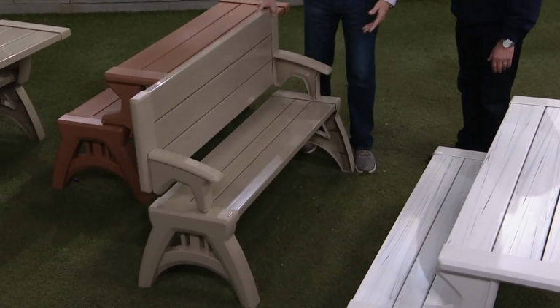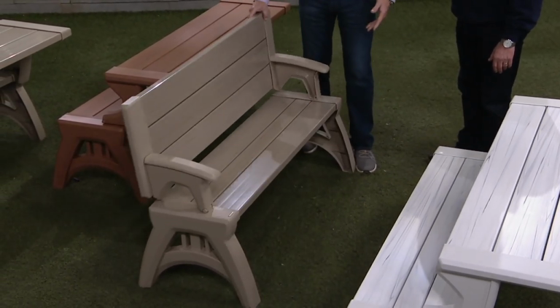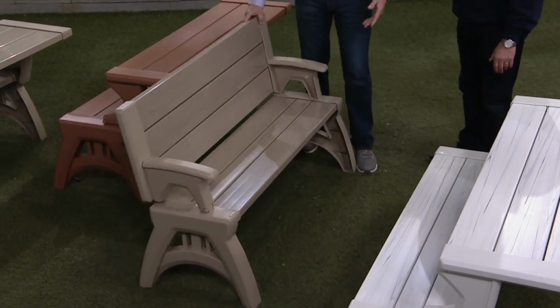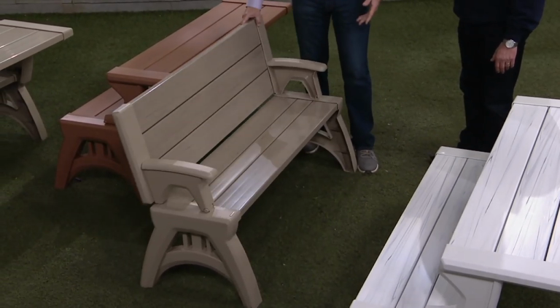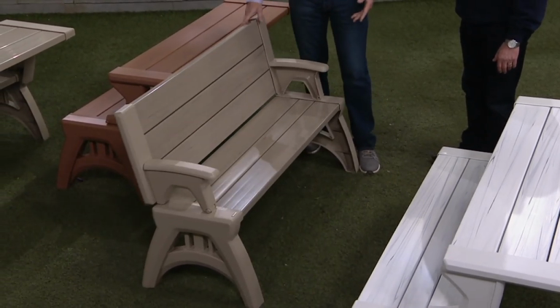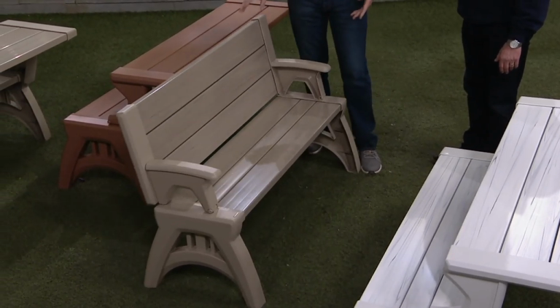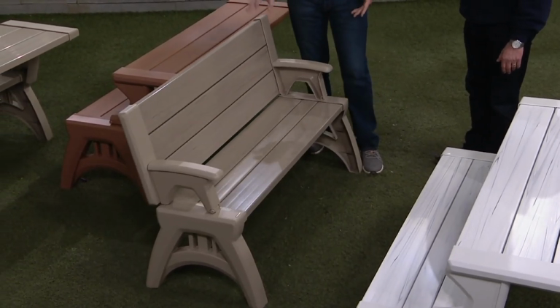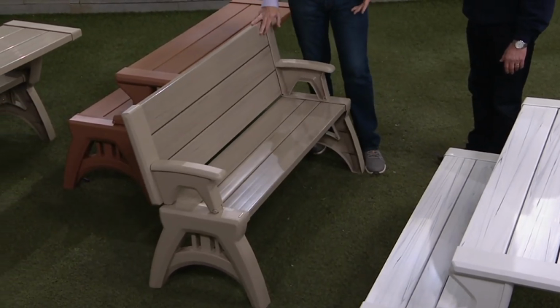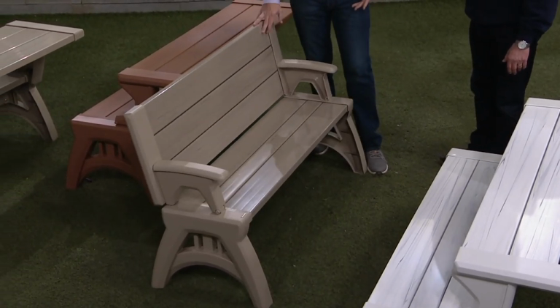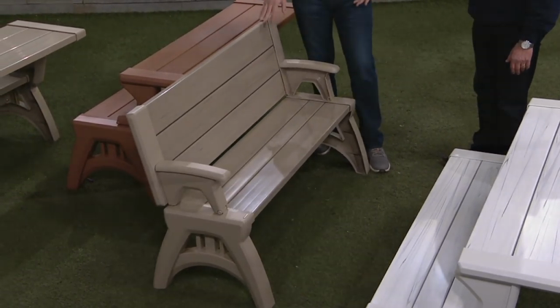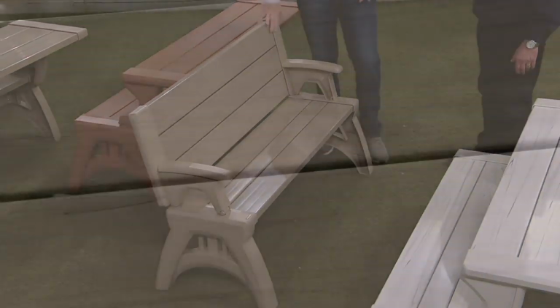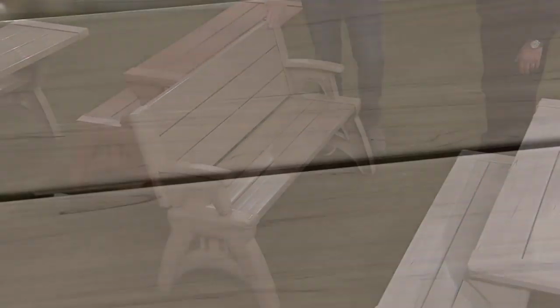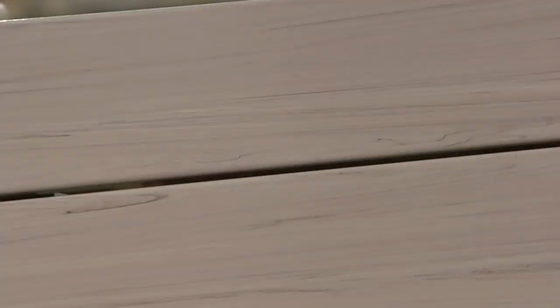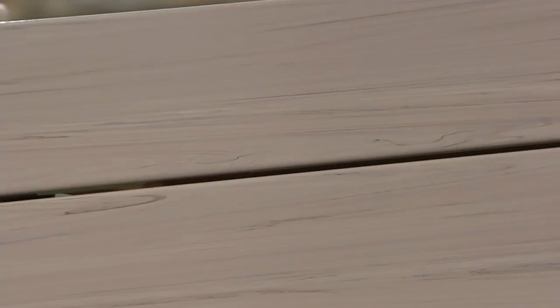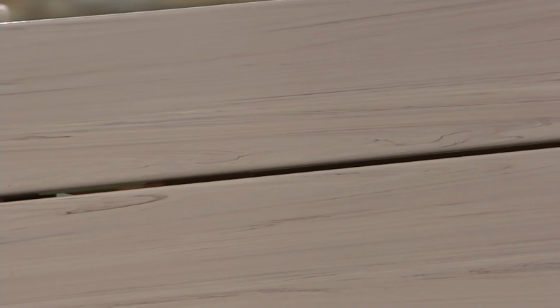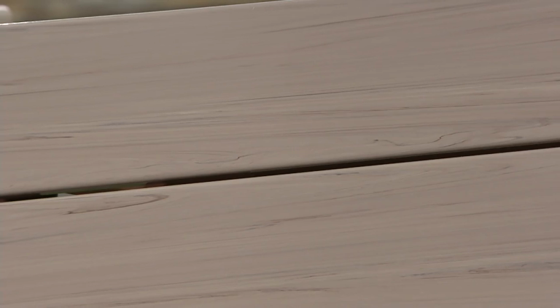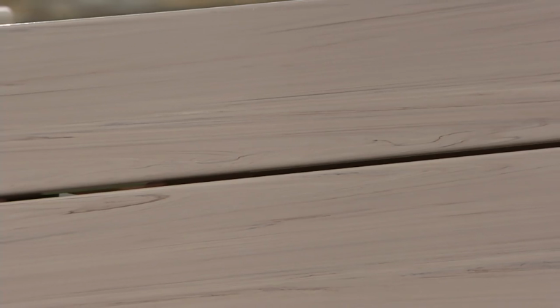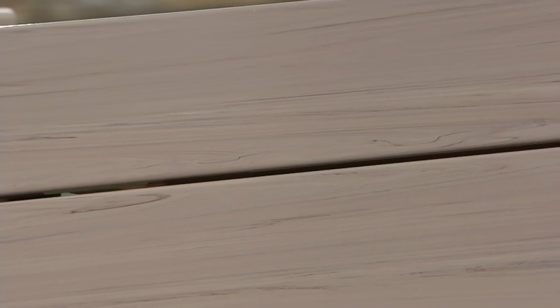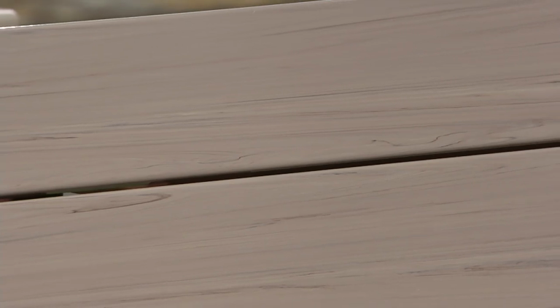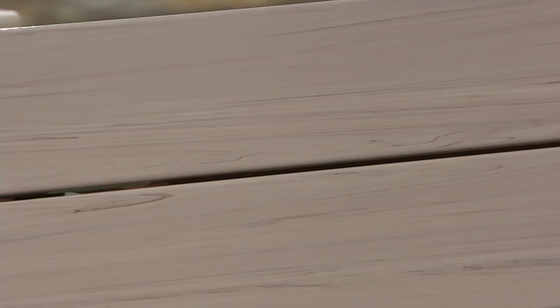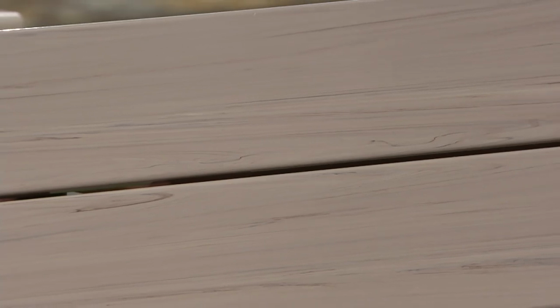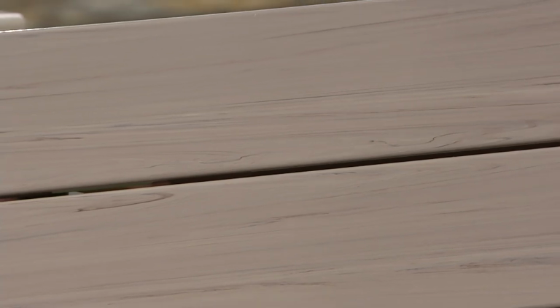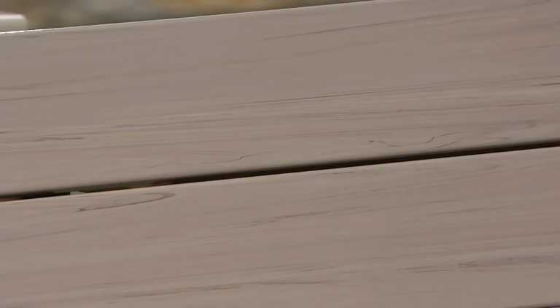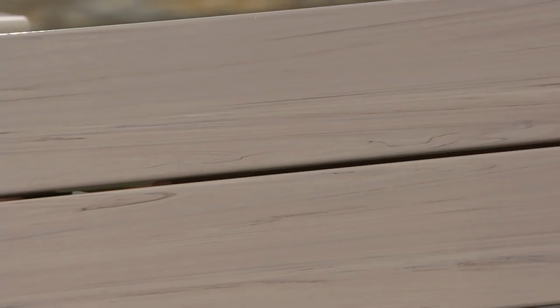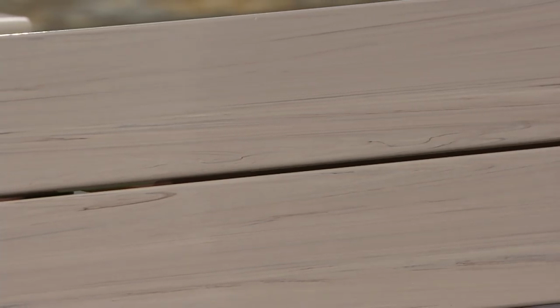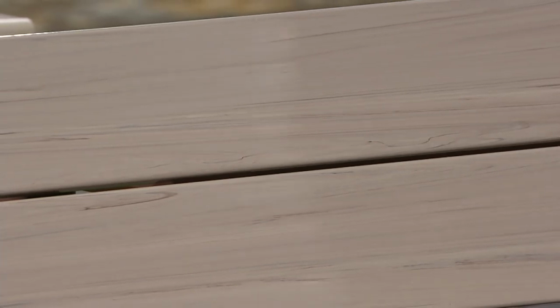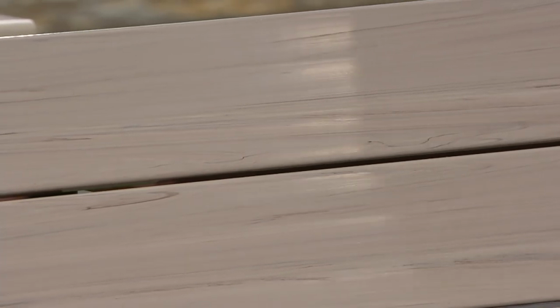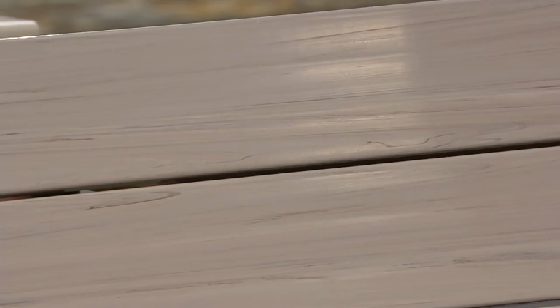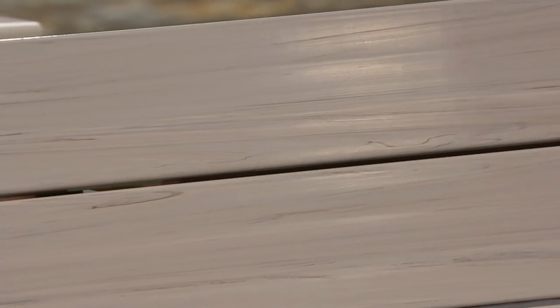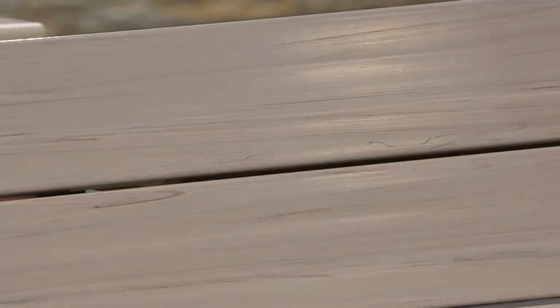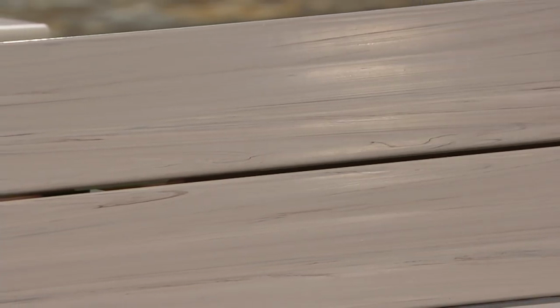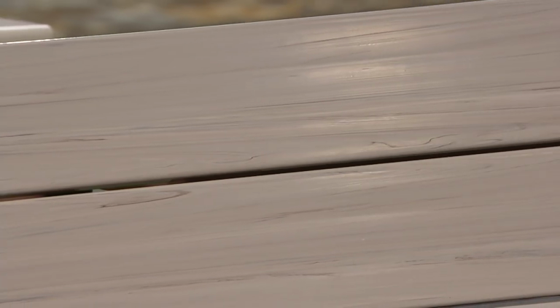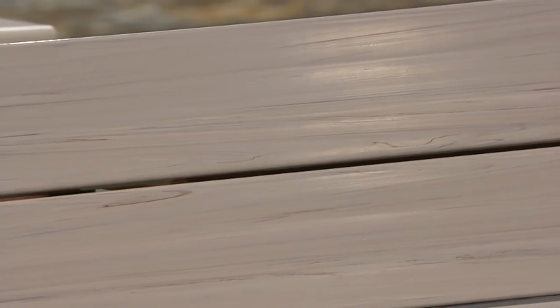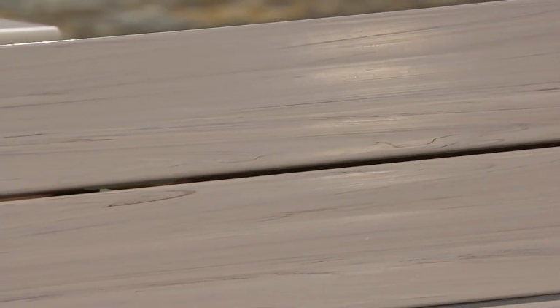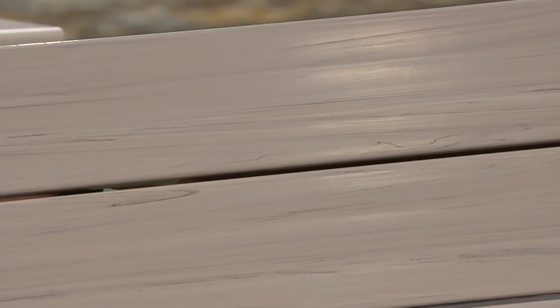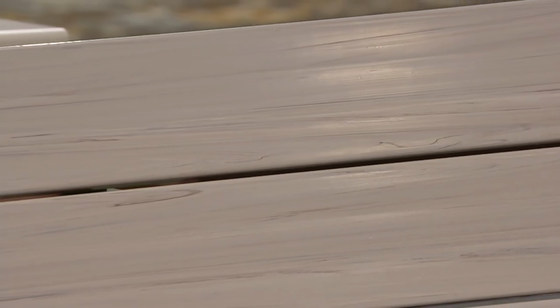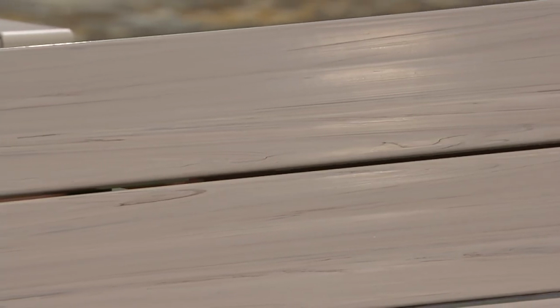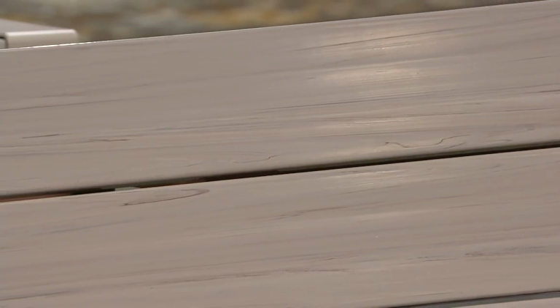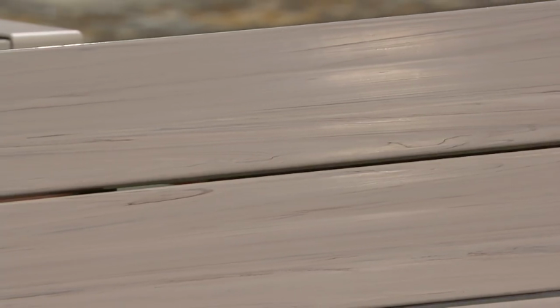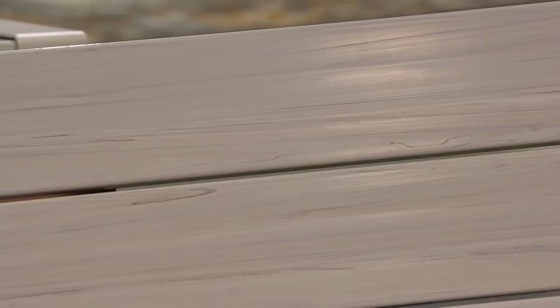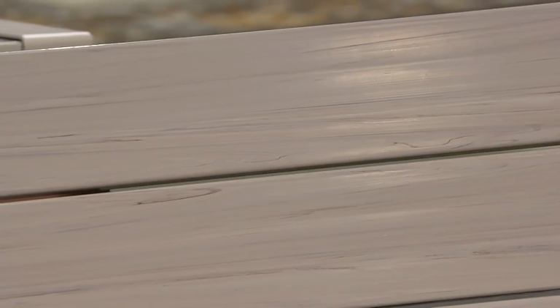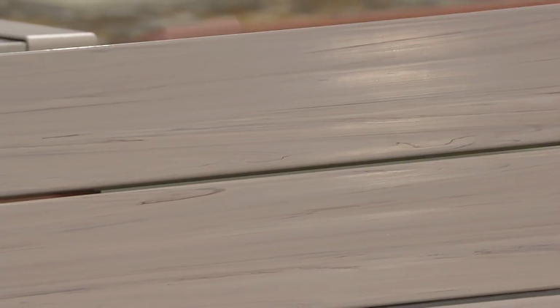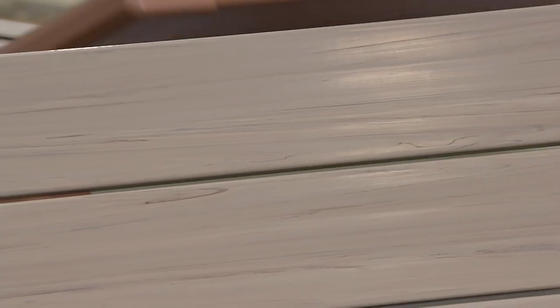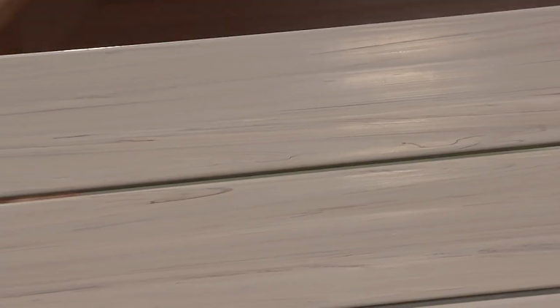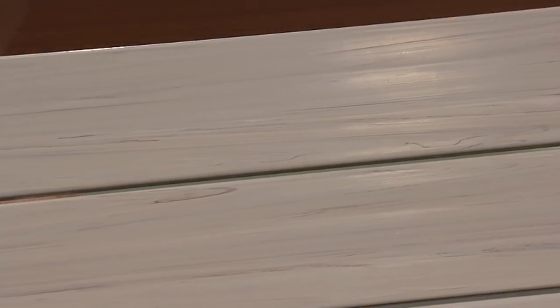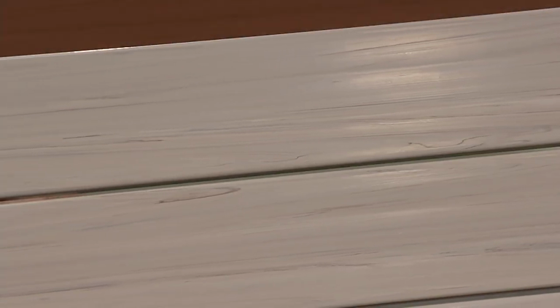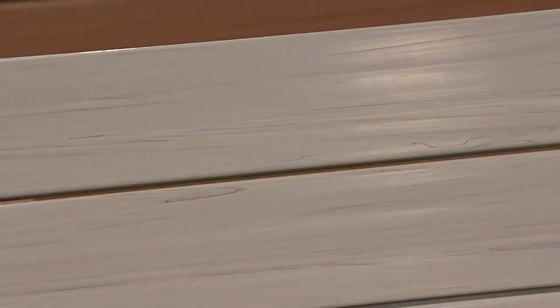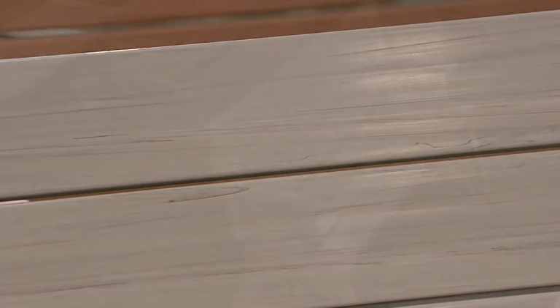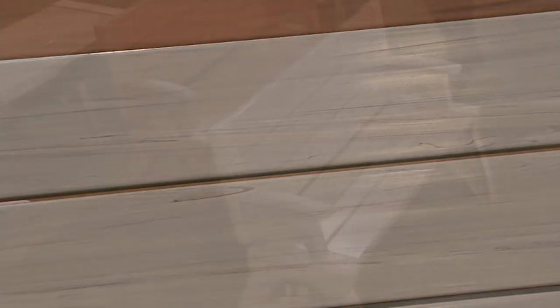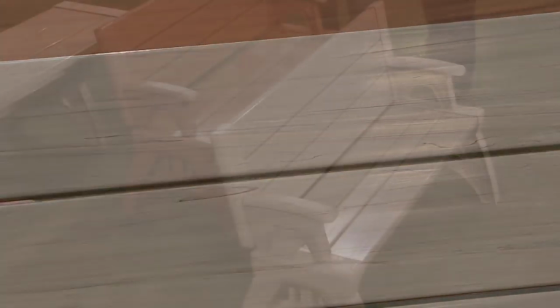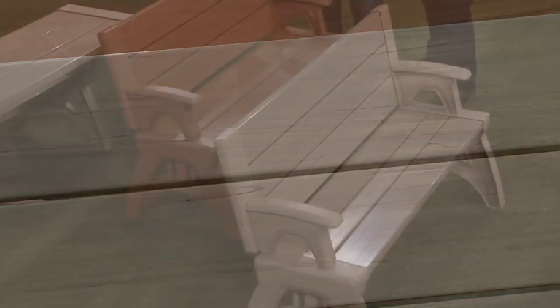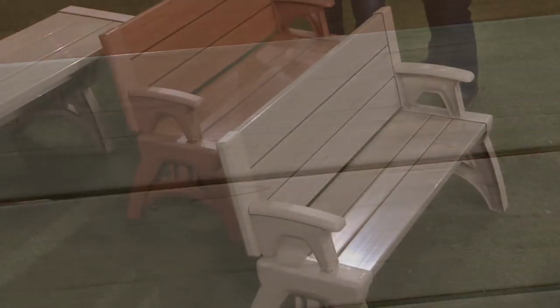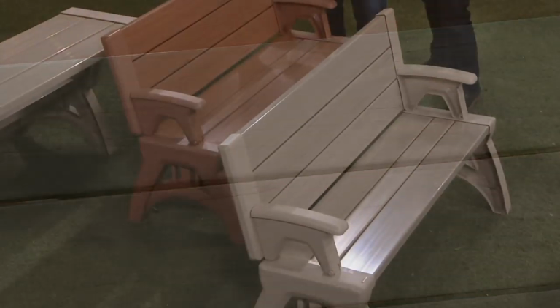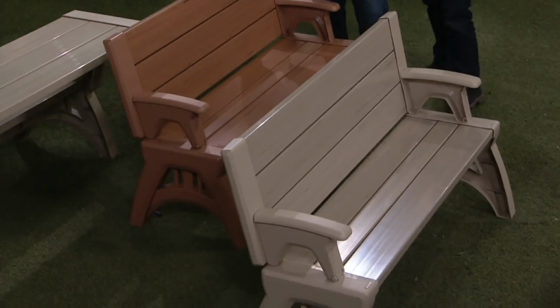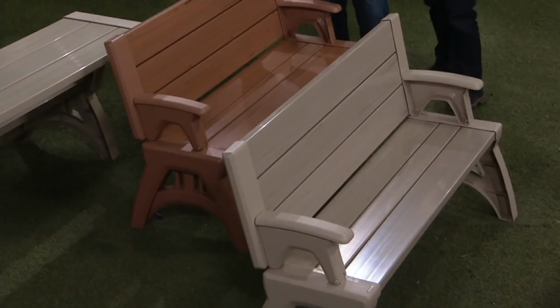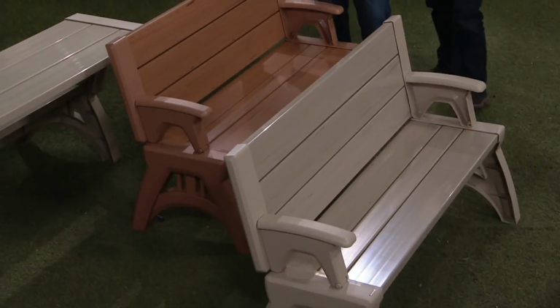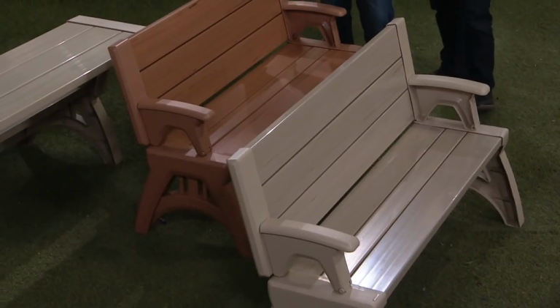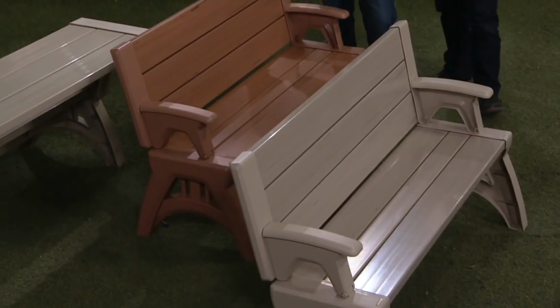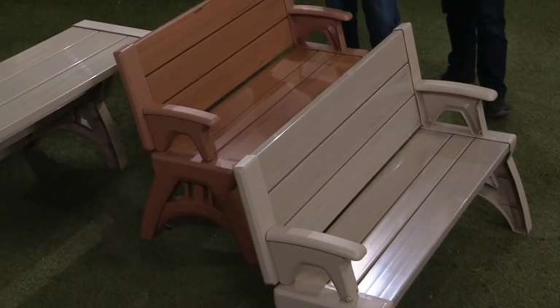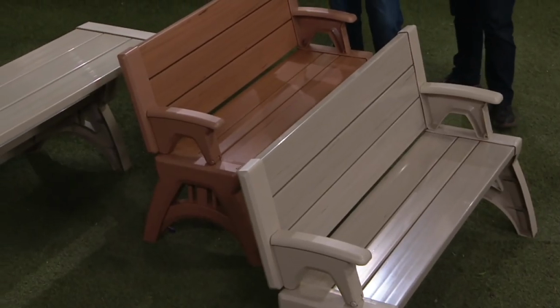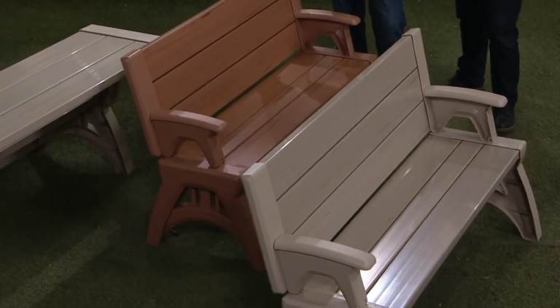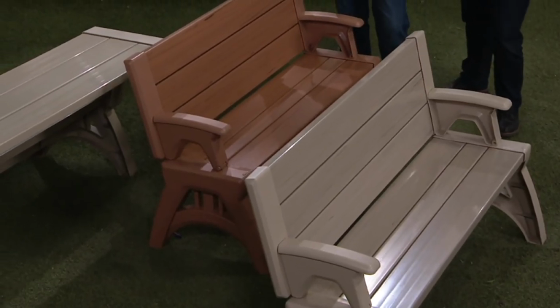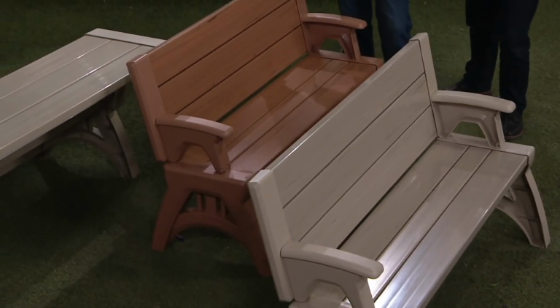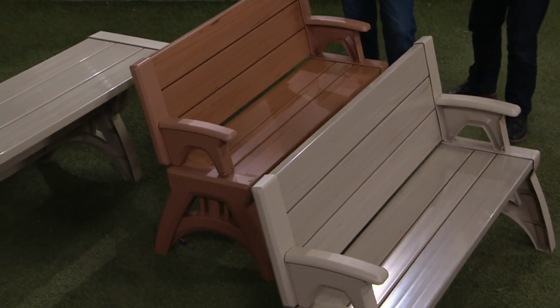It's a bench, something you use every day. You put two of them together and what you end up with is a great picnic table.